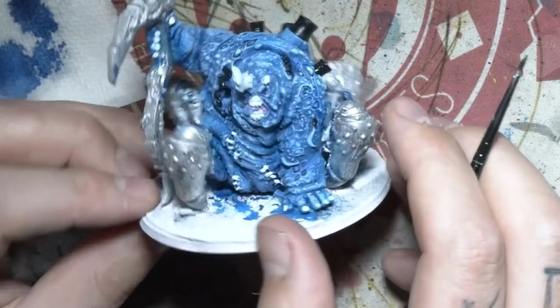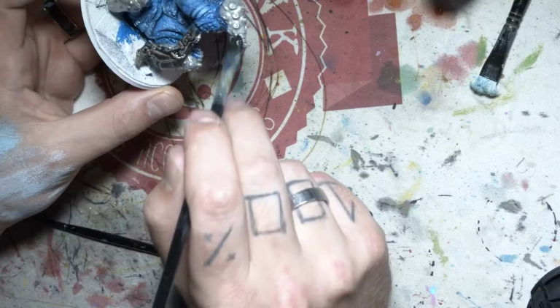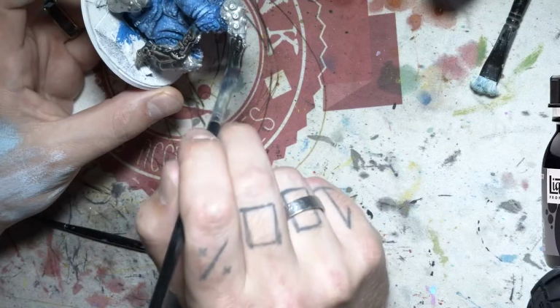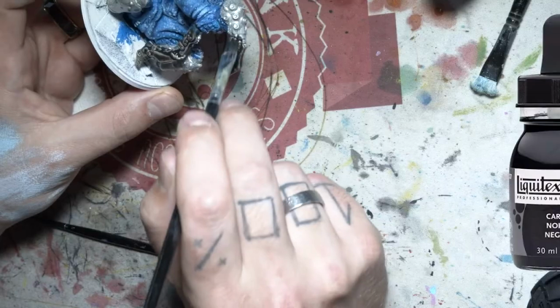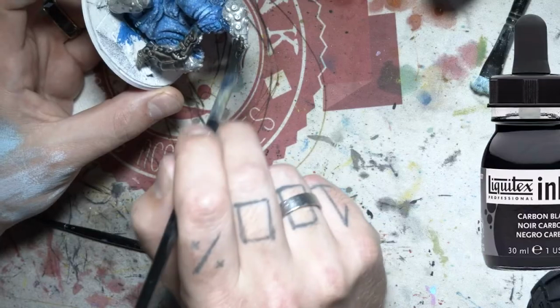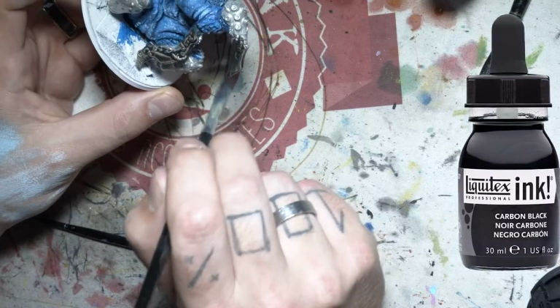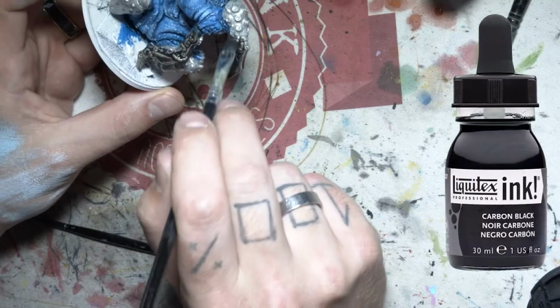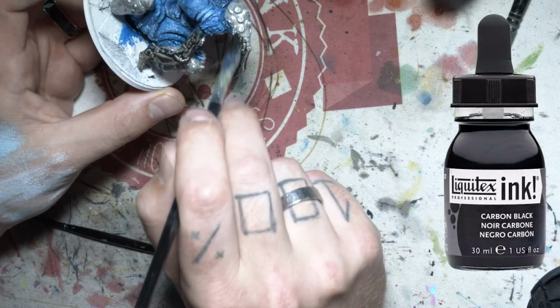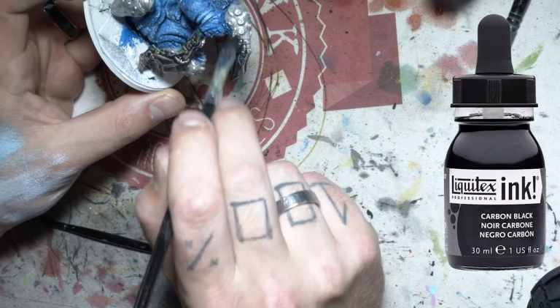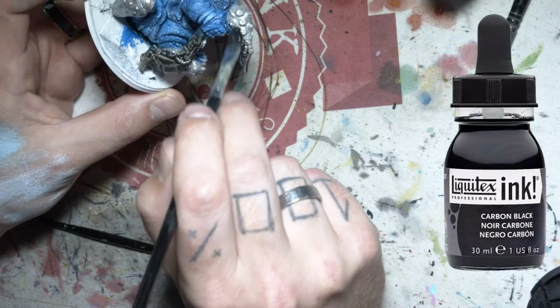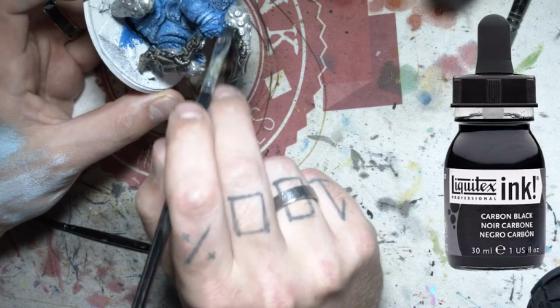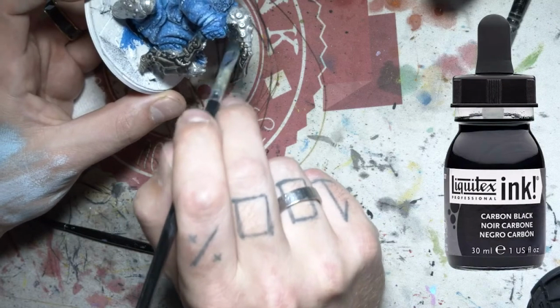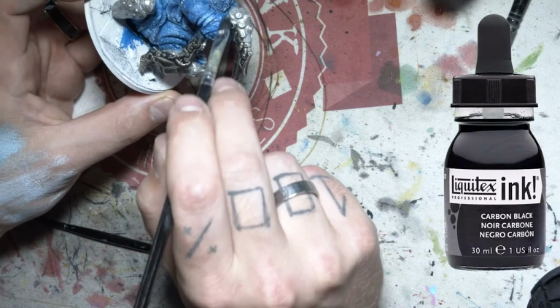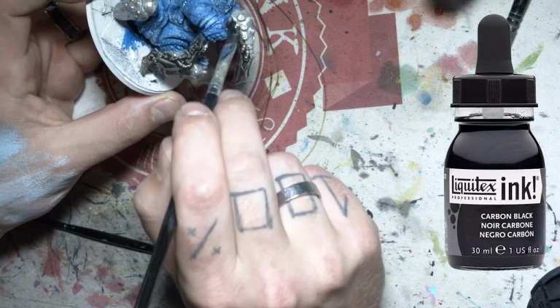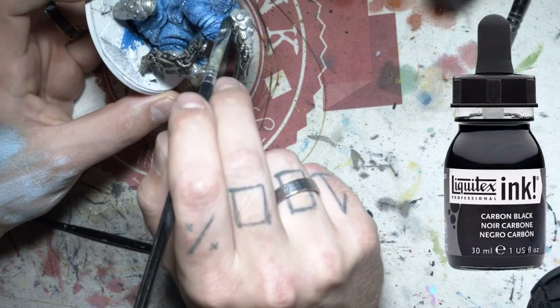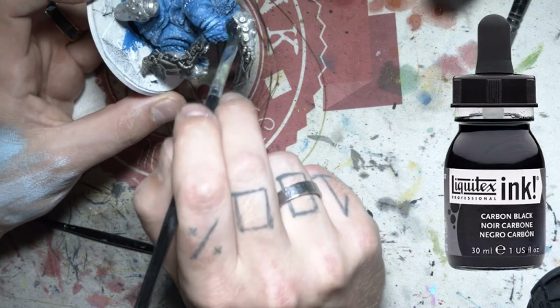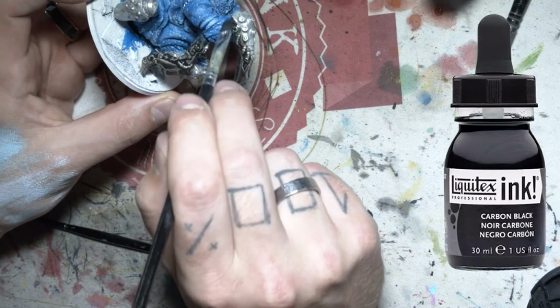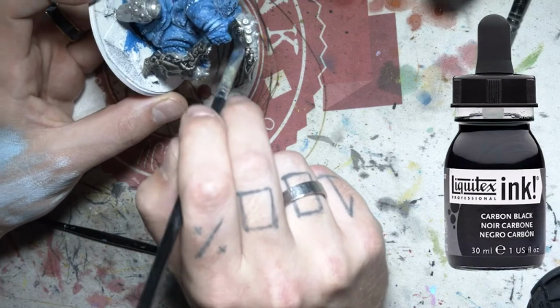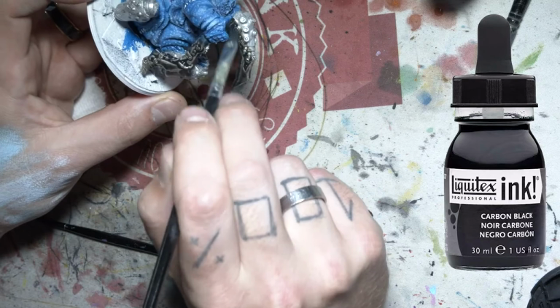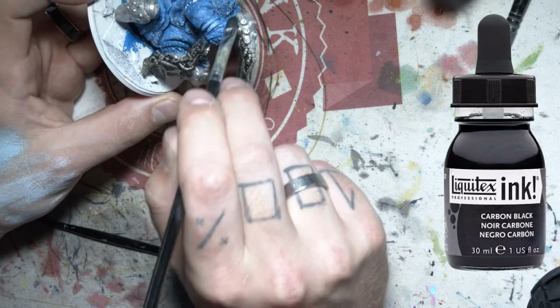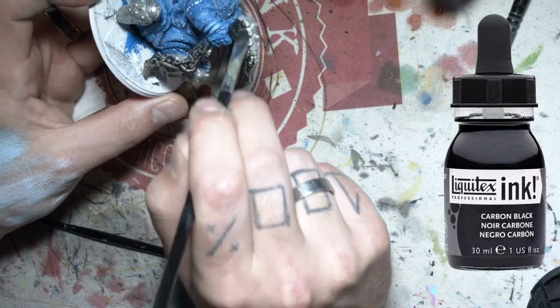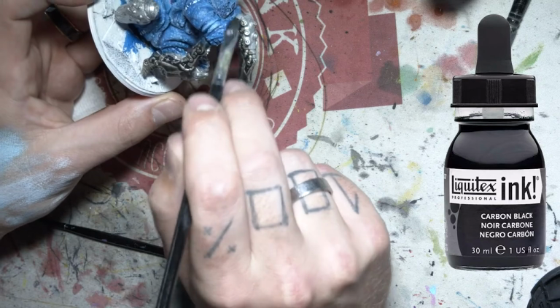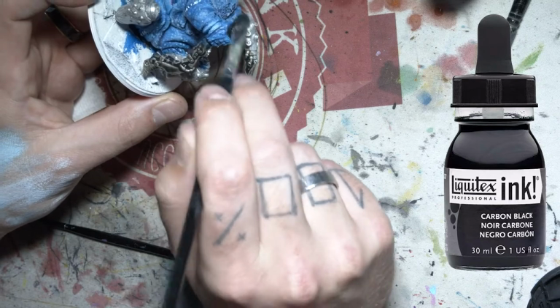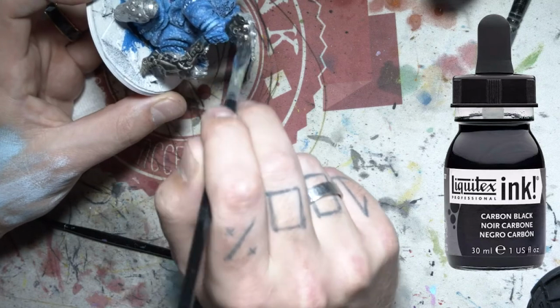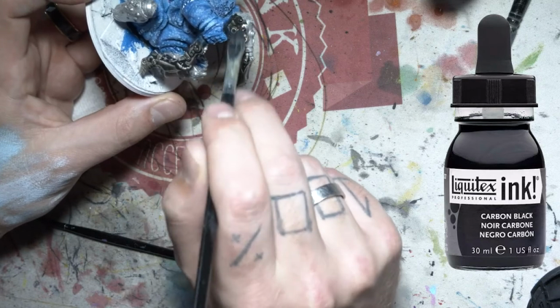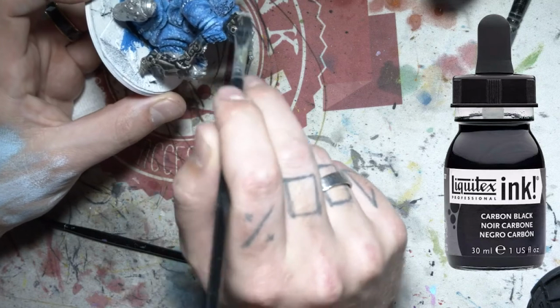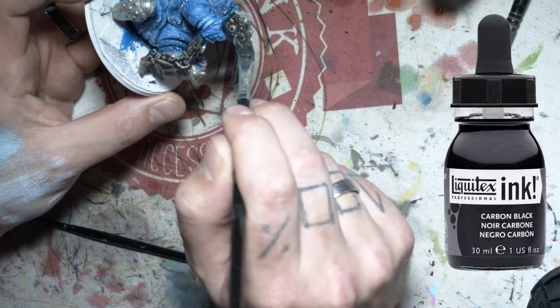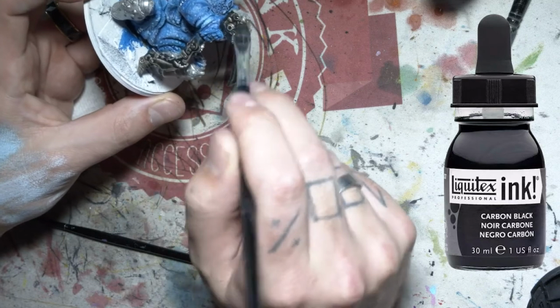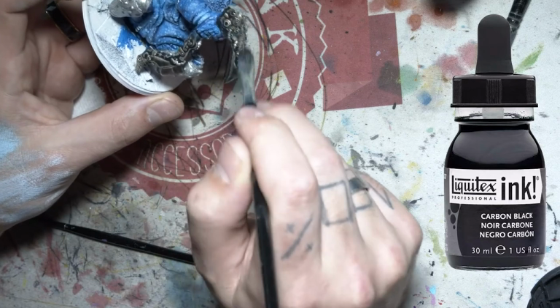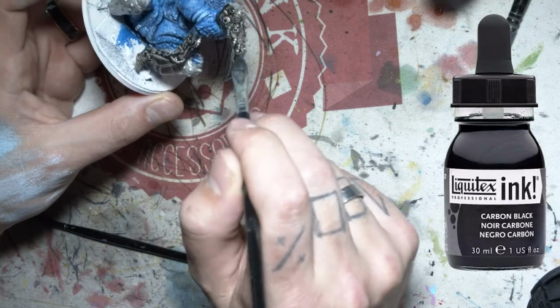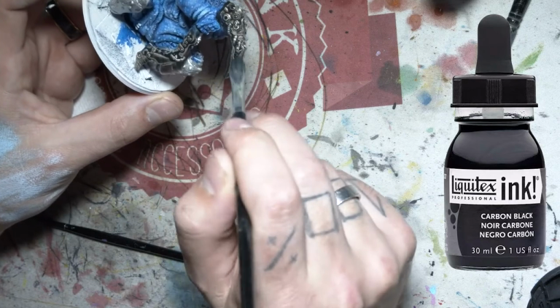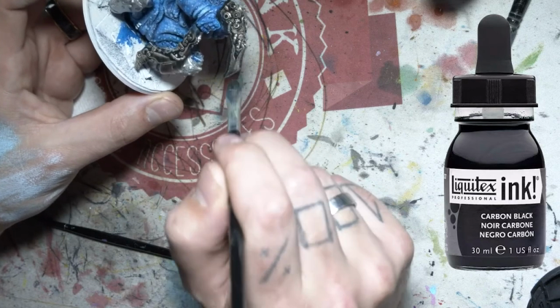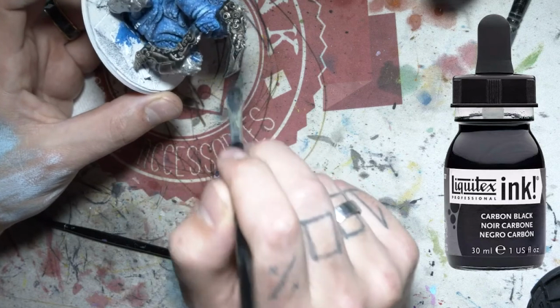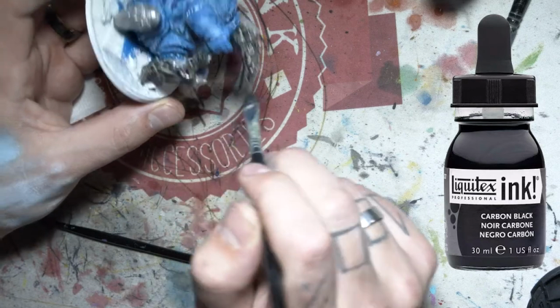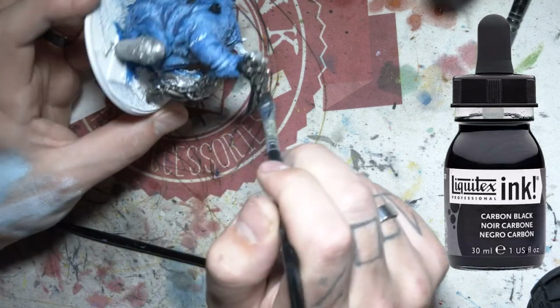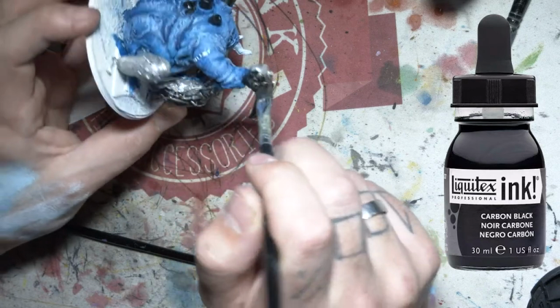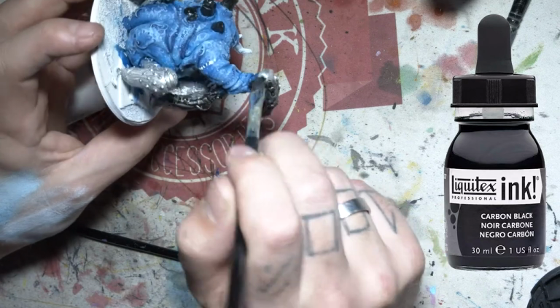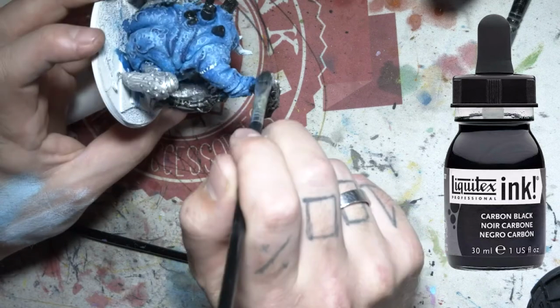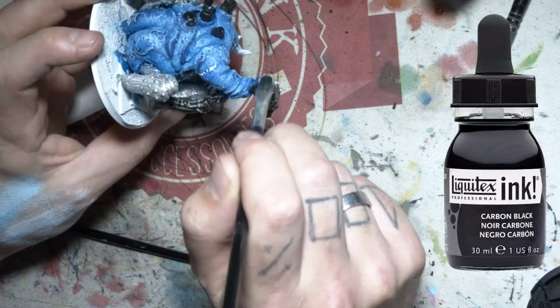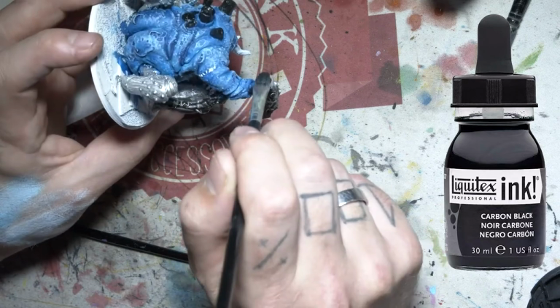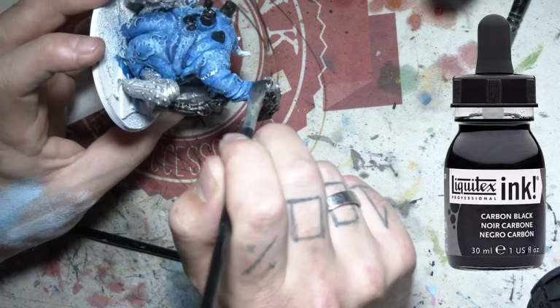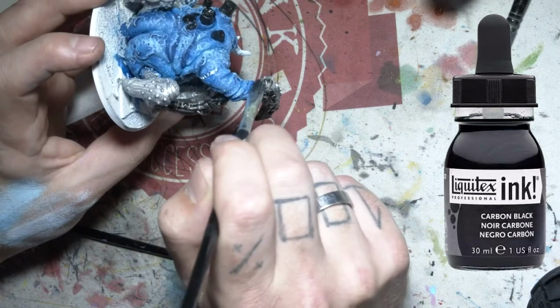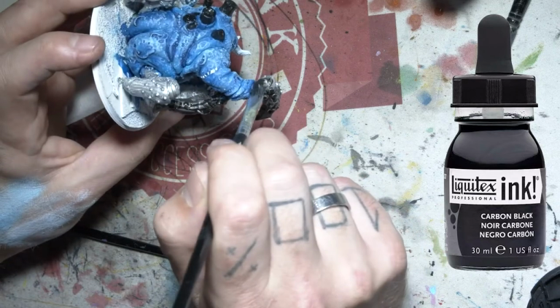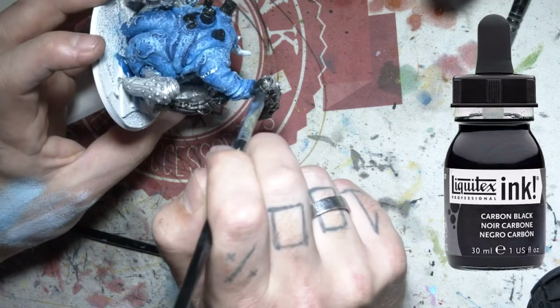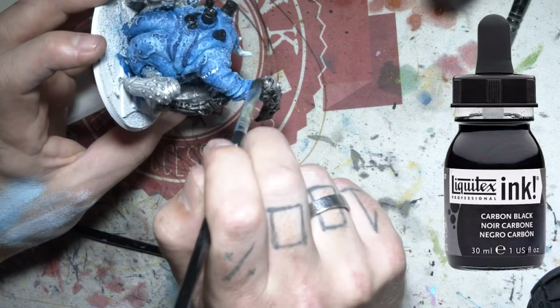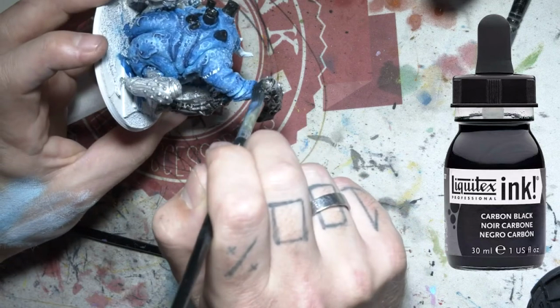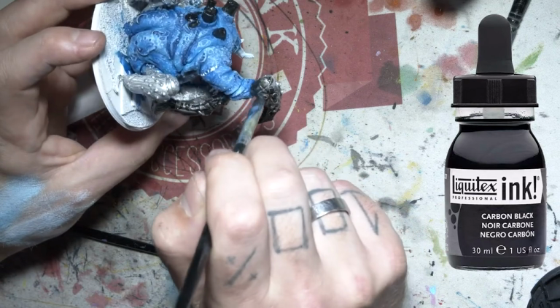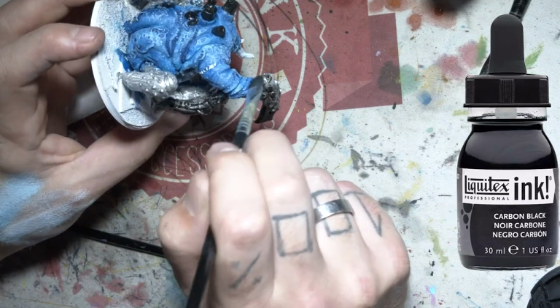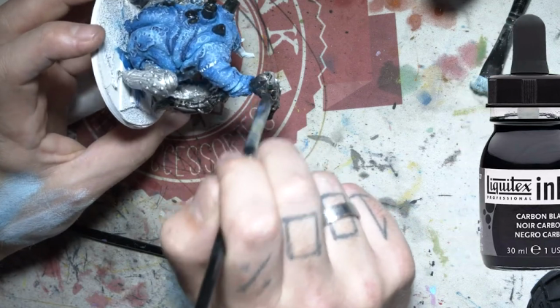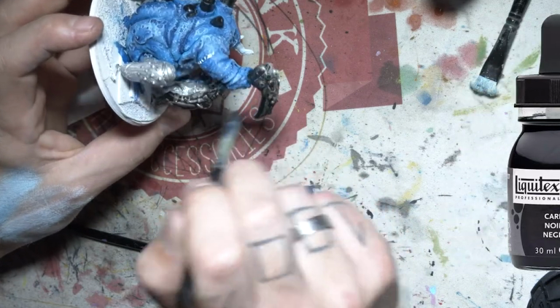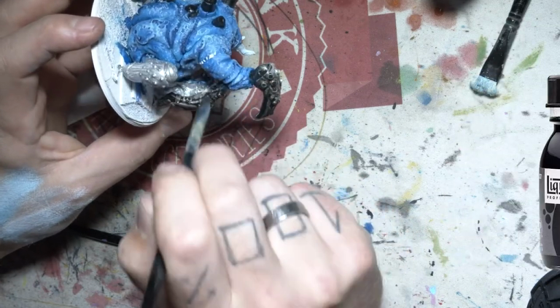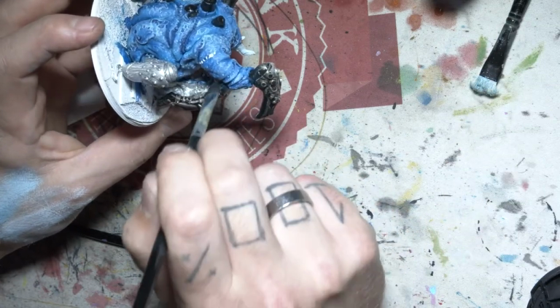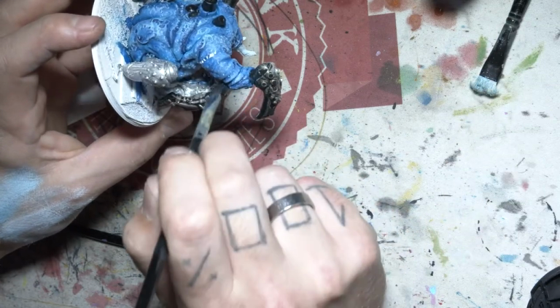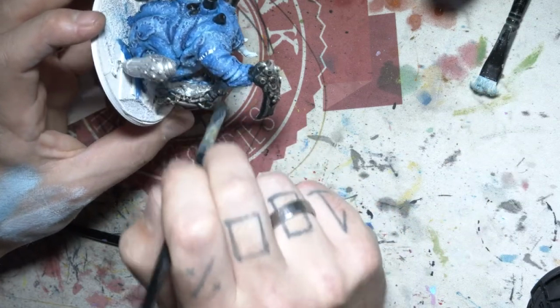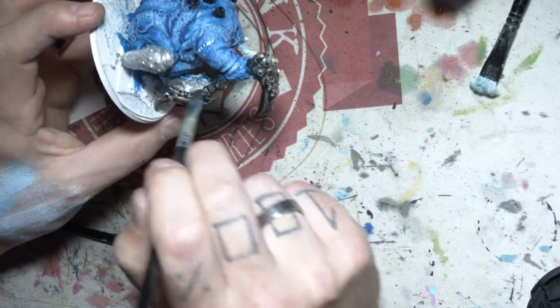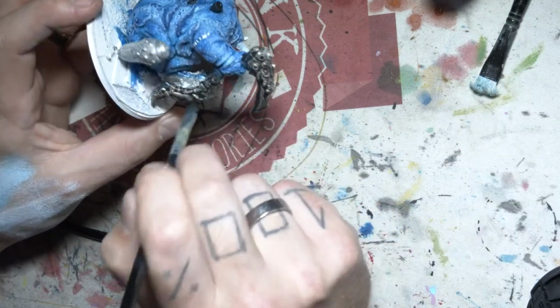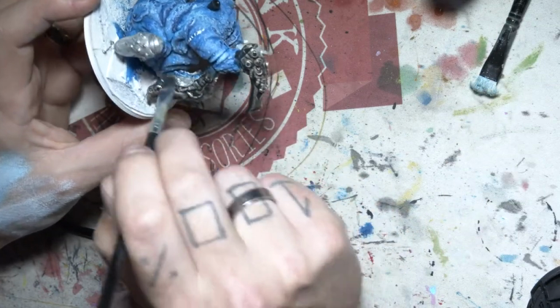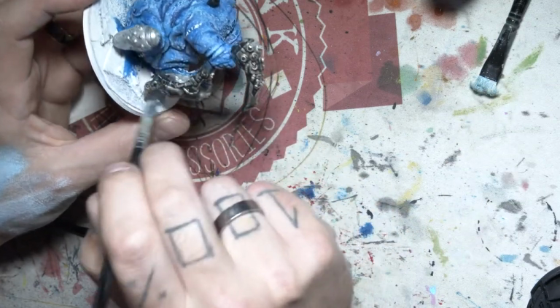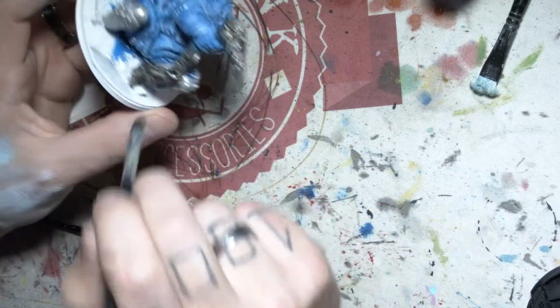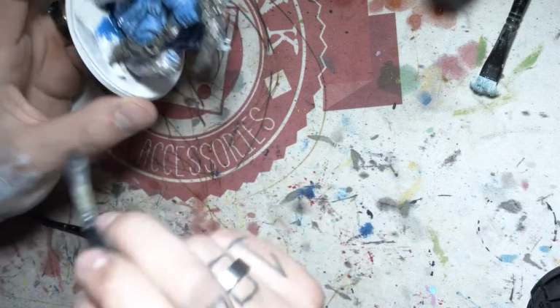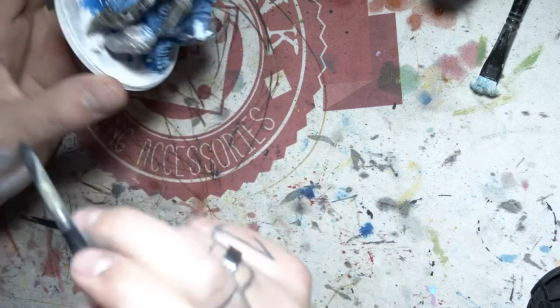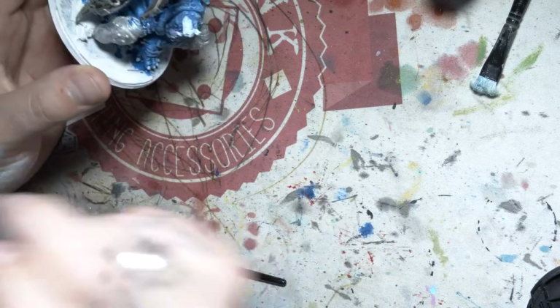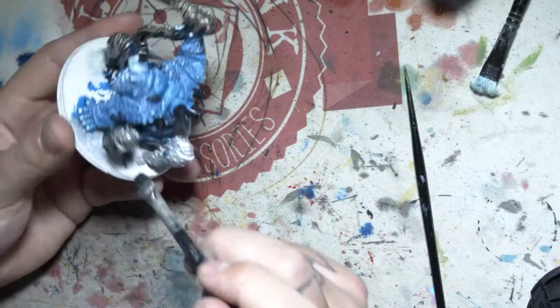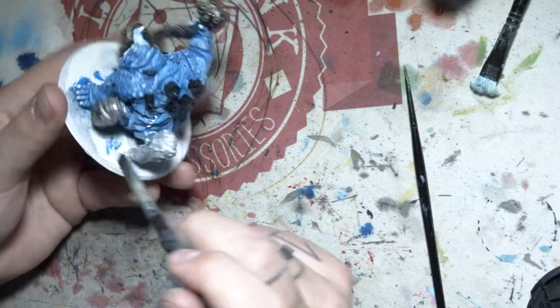Now I'm just going over all the silver parts with the black wash — my favorite thing on earth. It's just going to sink into all those little spots and give it all that nice detail.